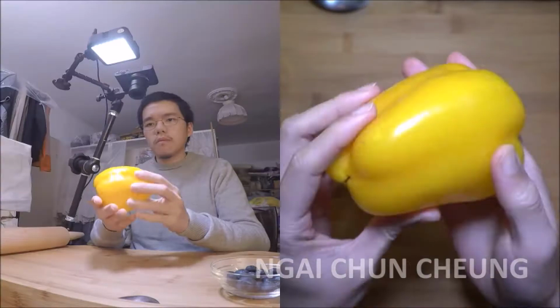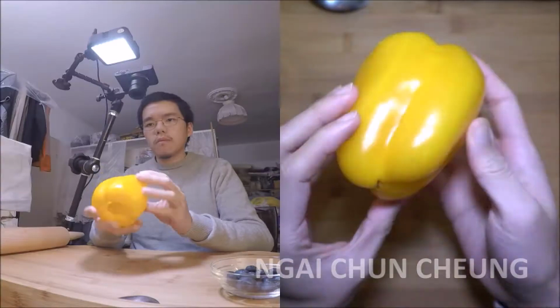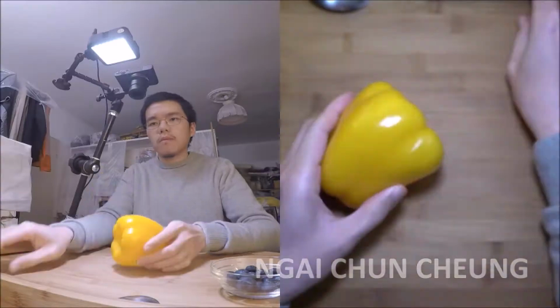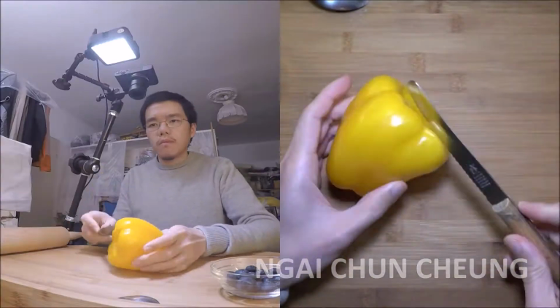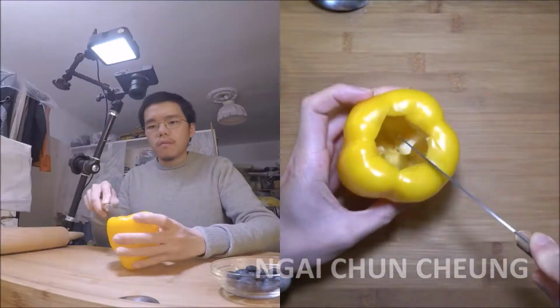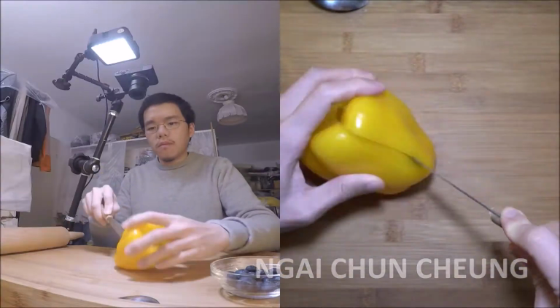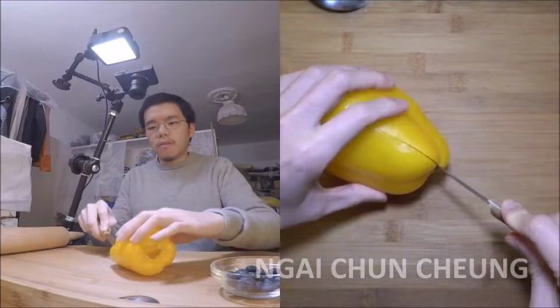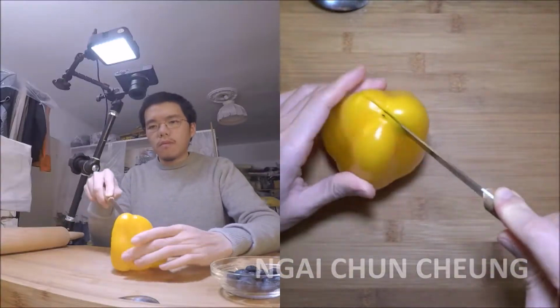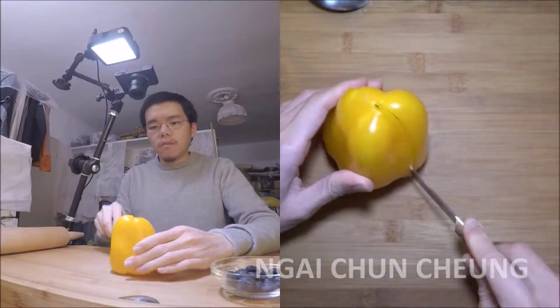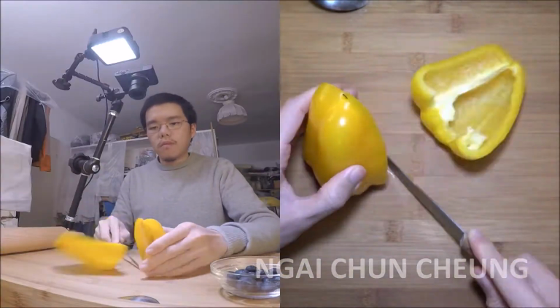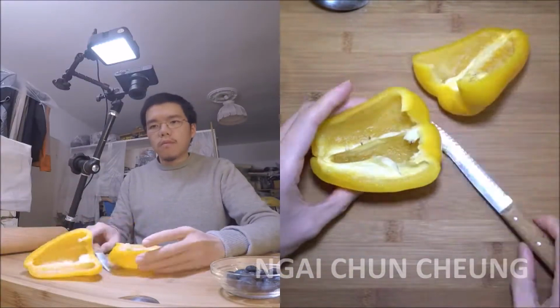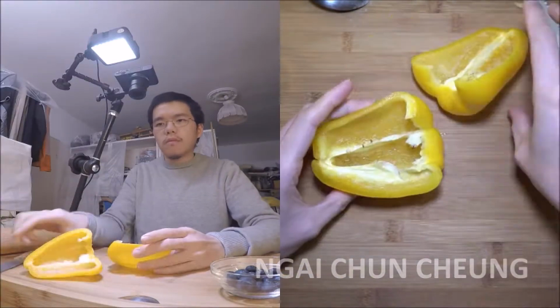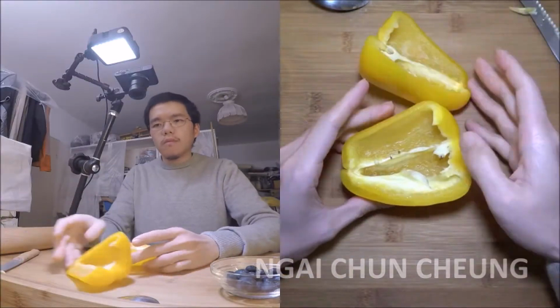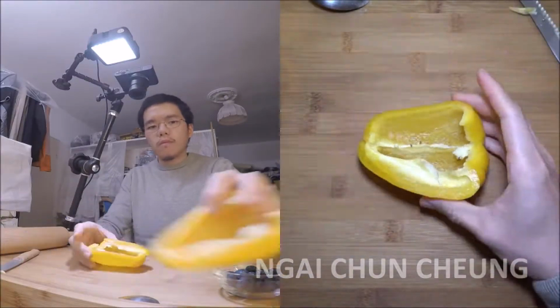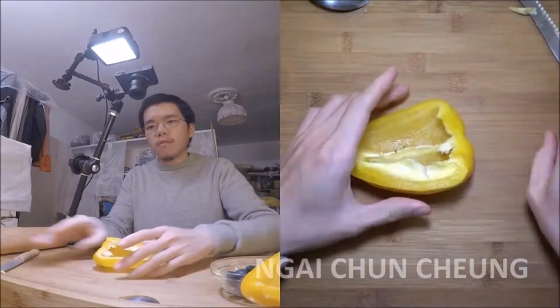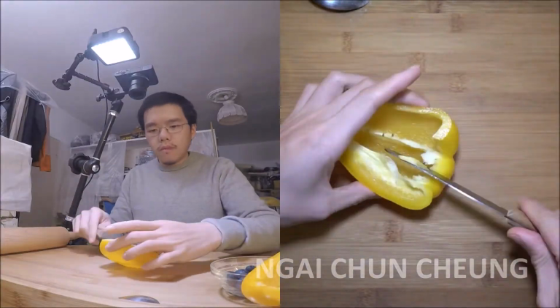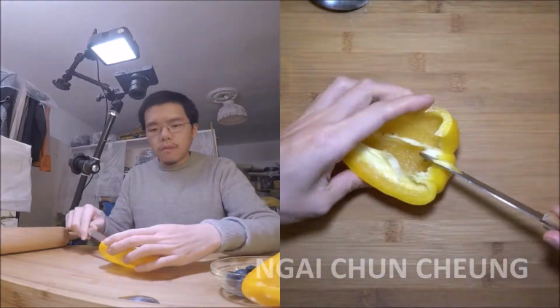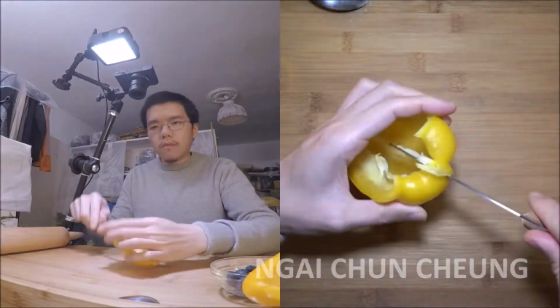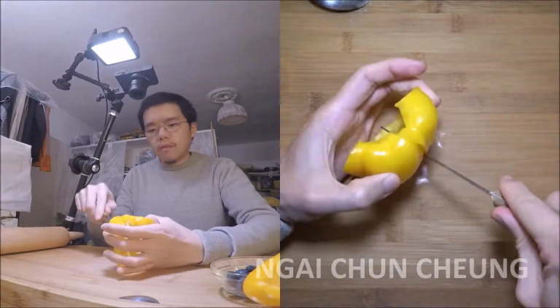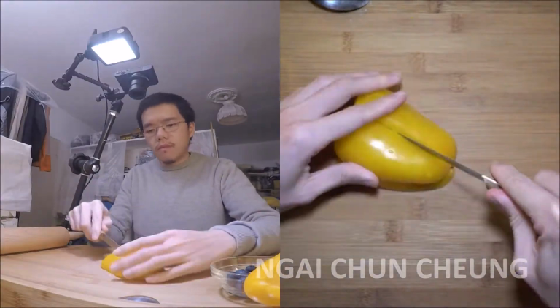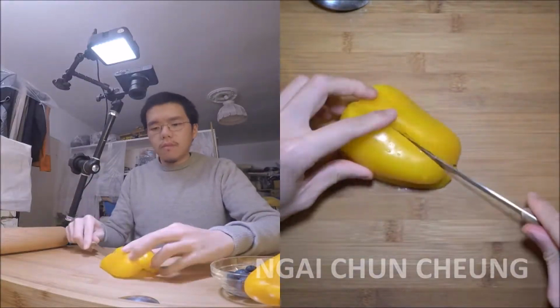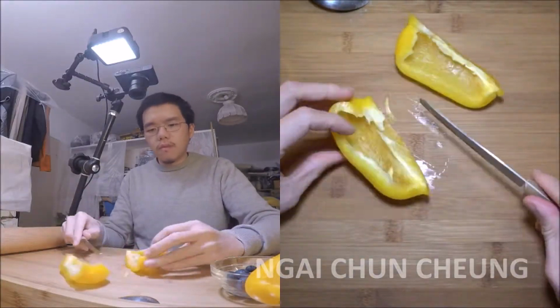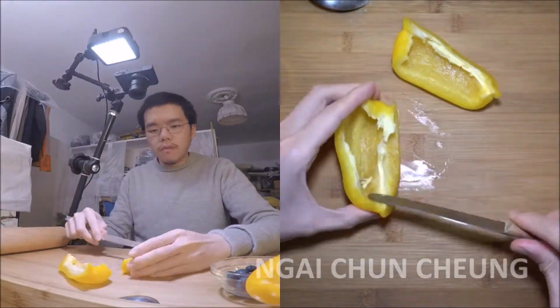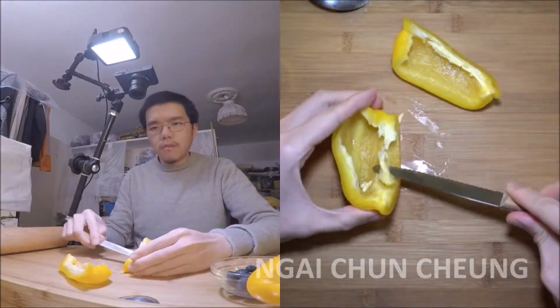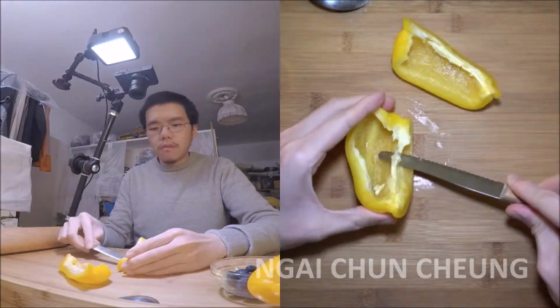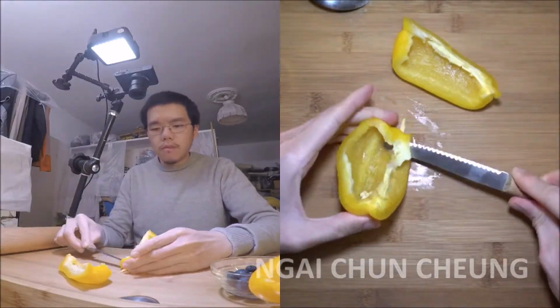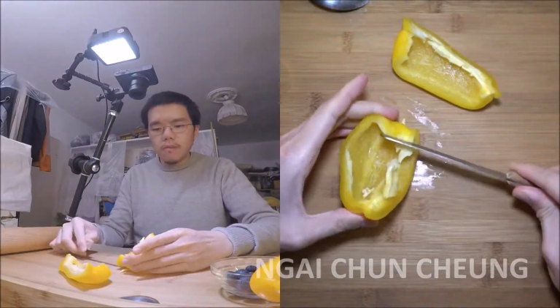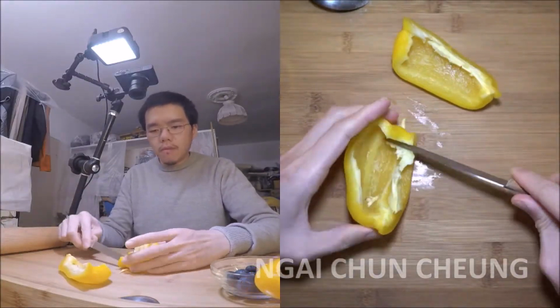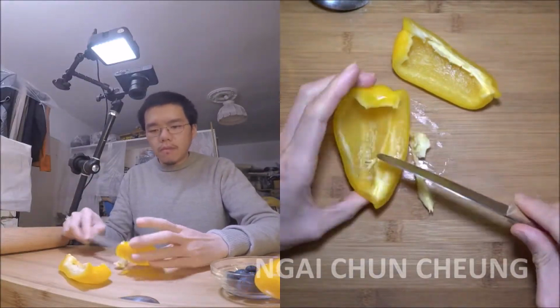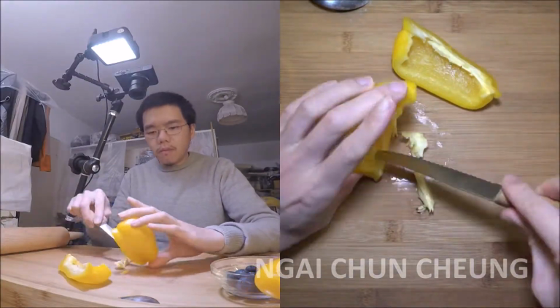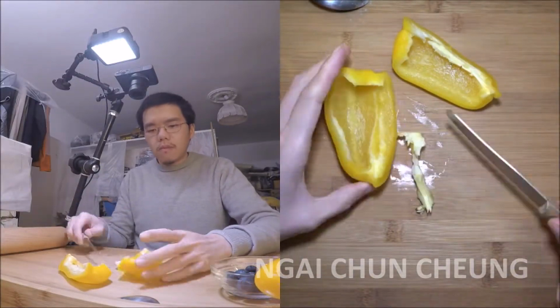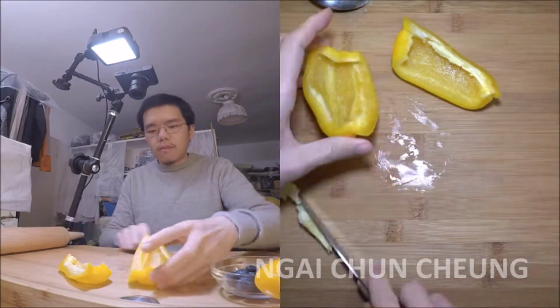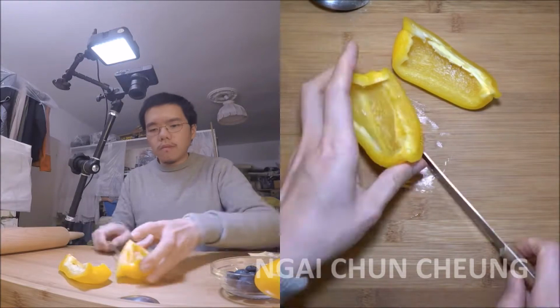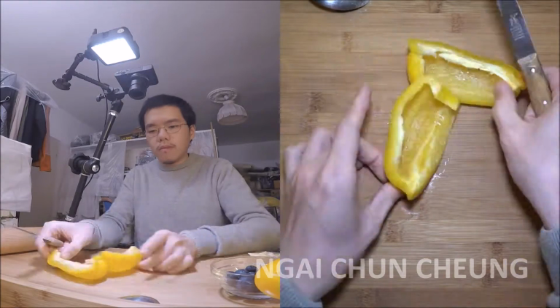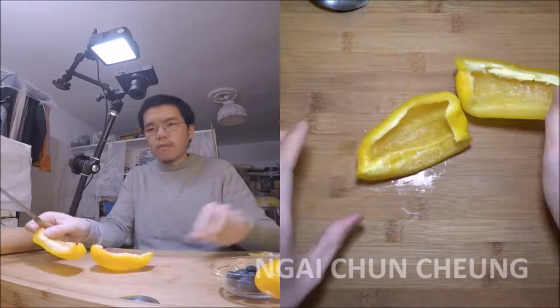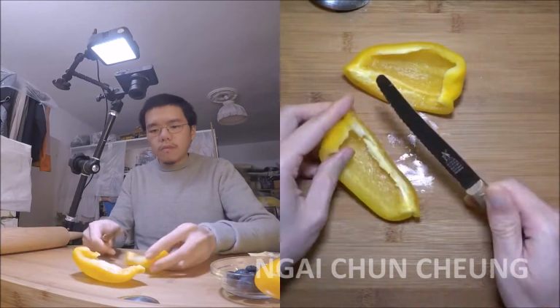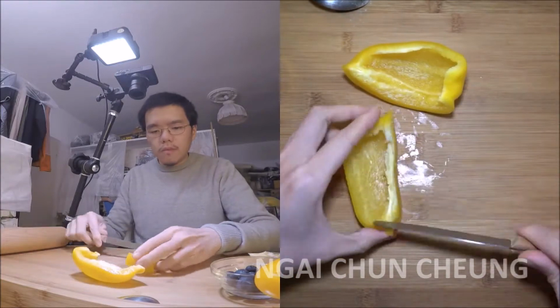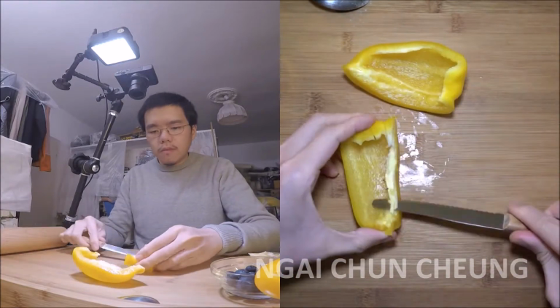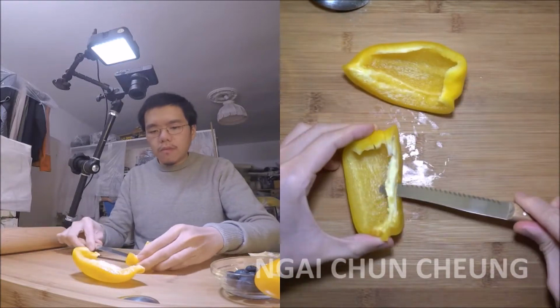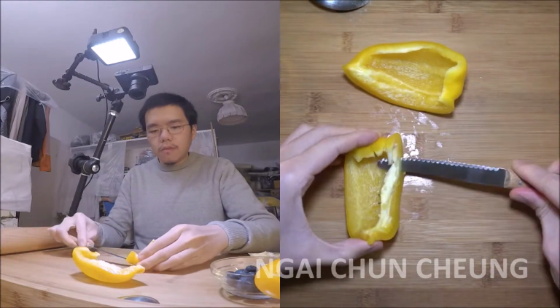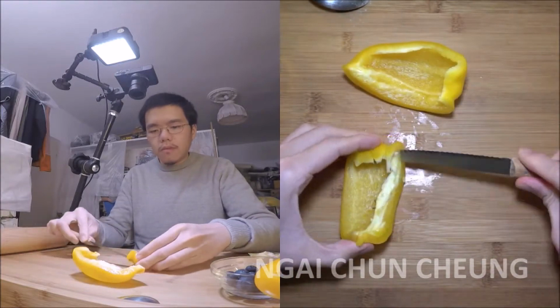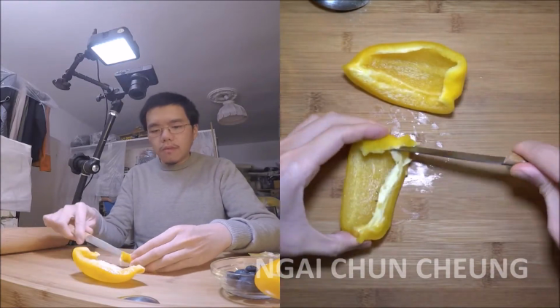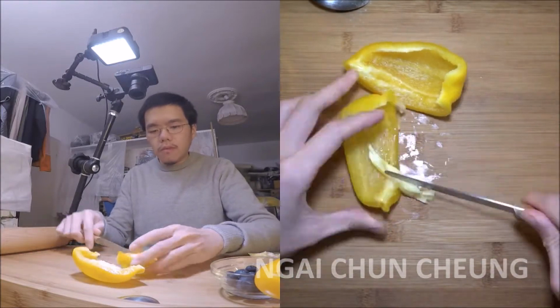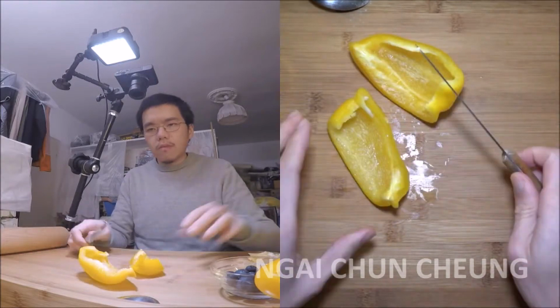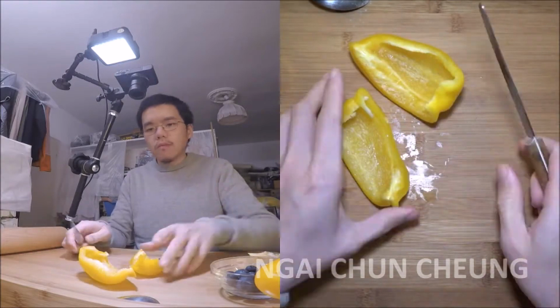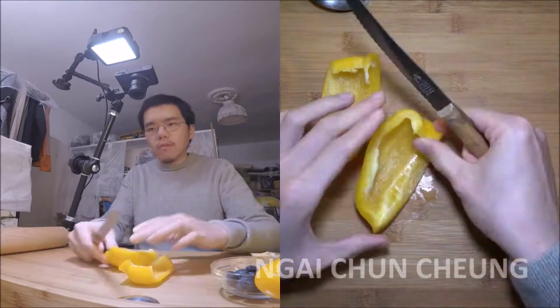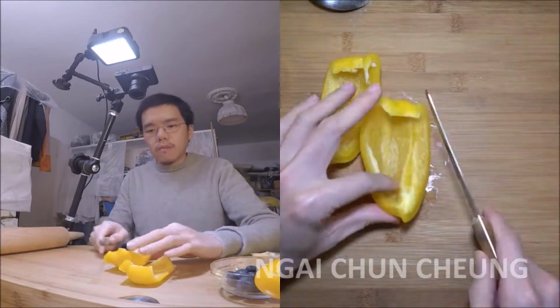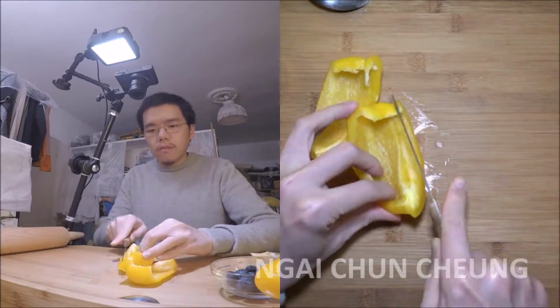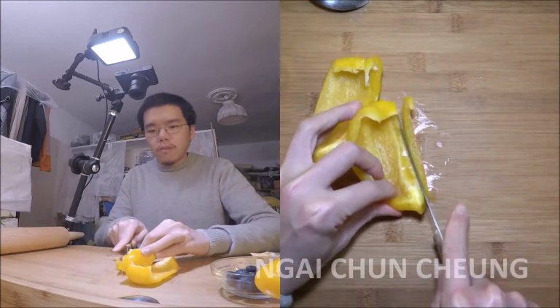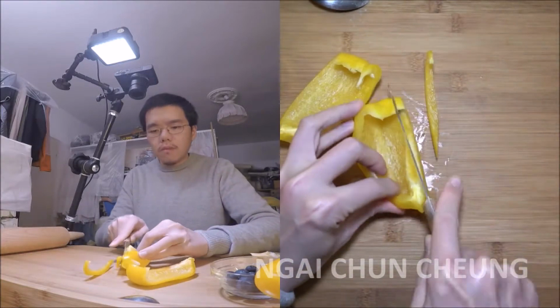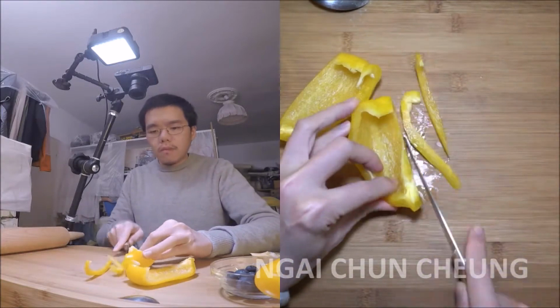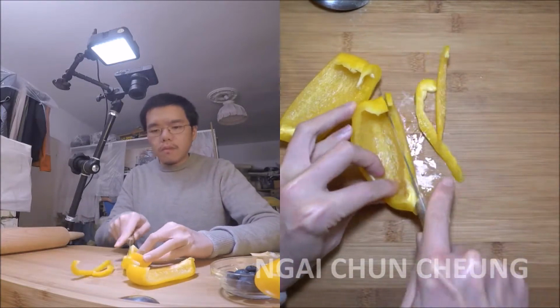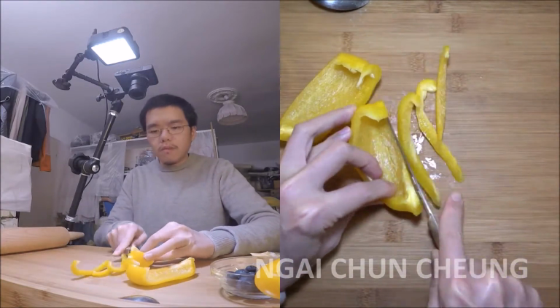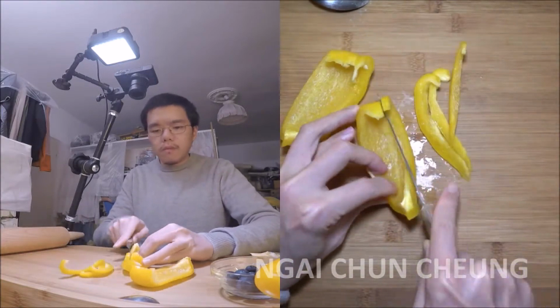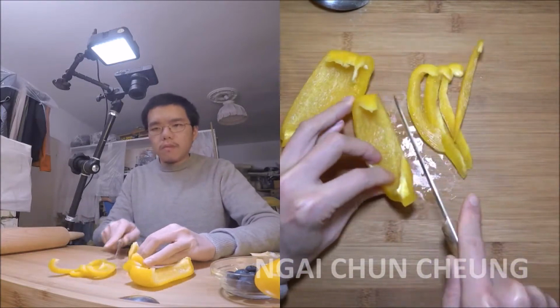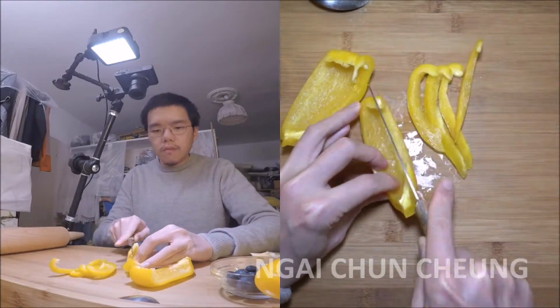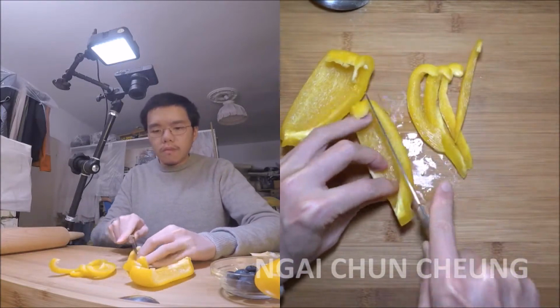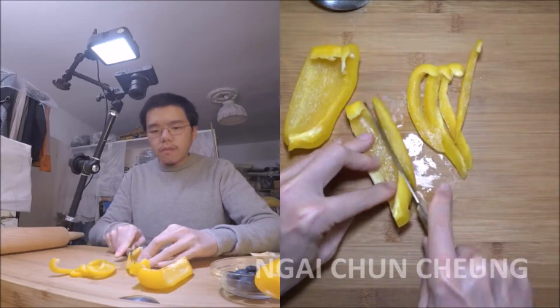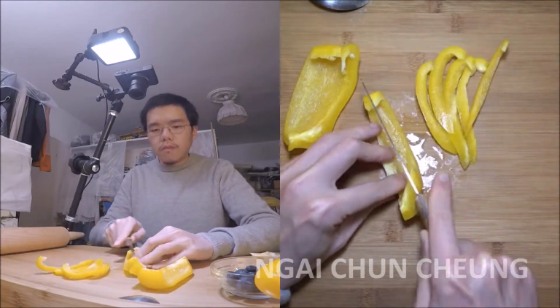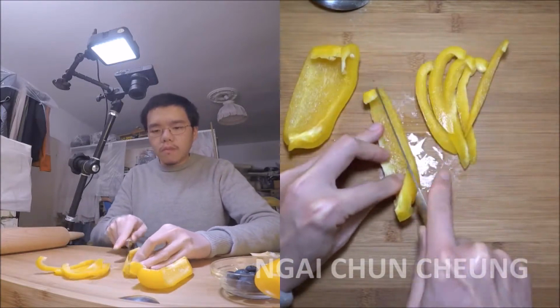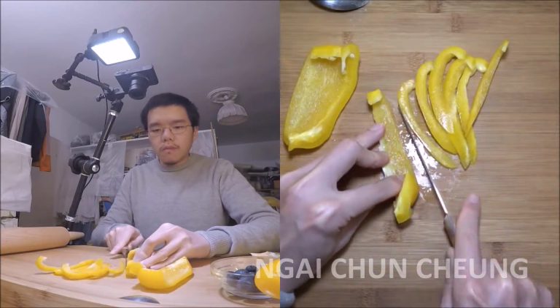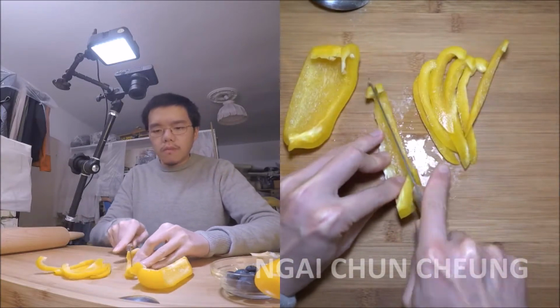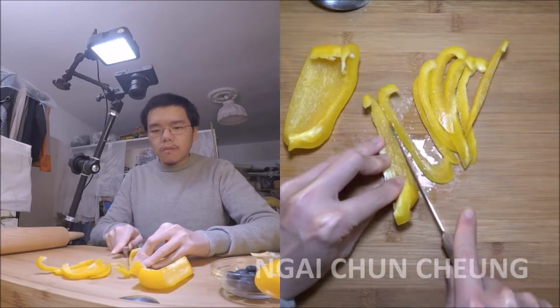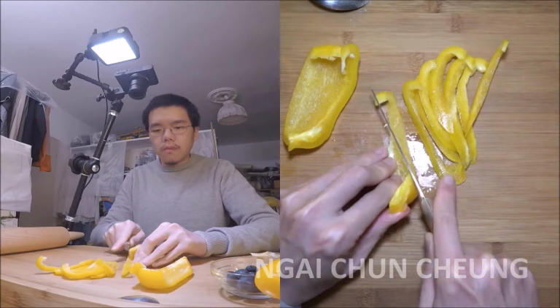First I cut the bell pepper in half and clean up the inside. Now I cut the bell pepper into small pieces.